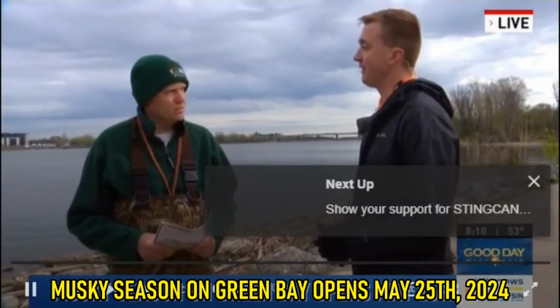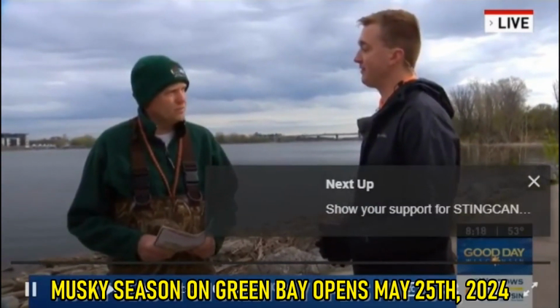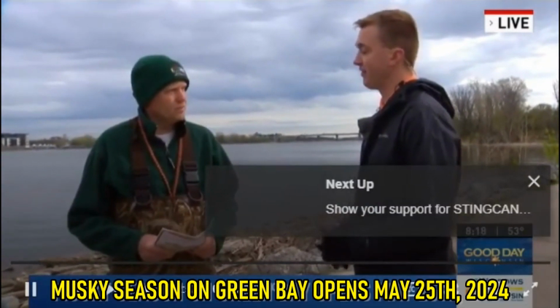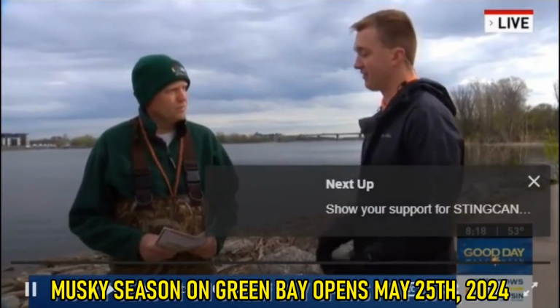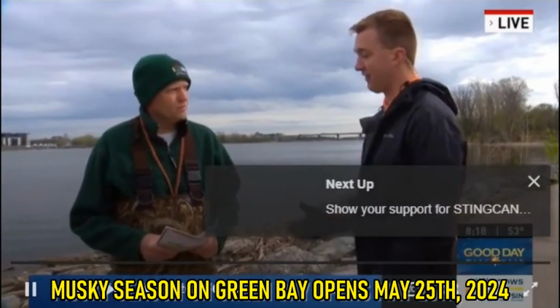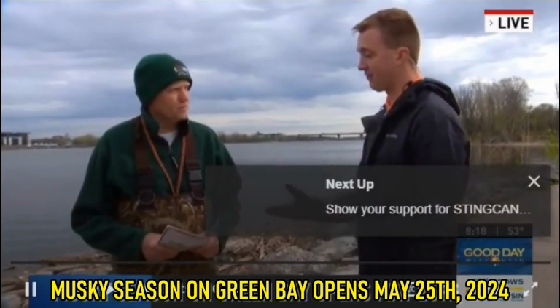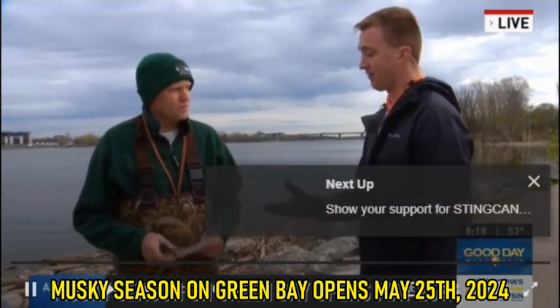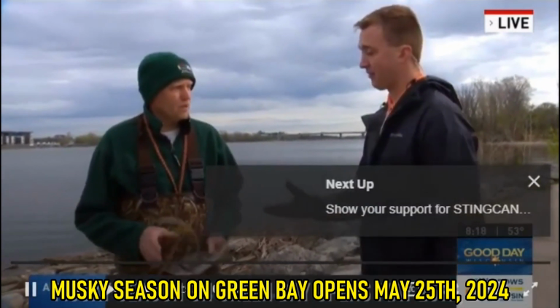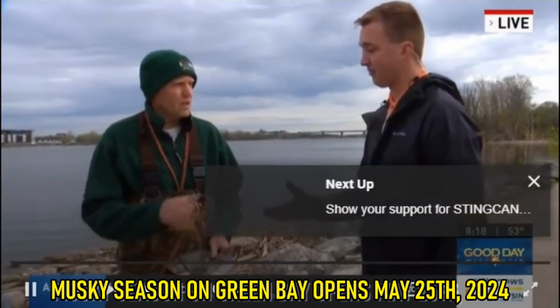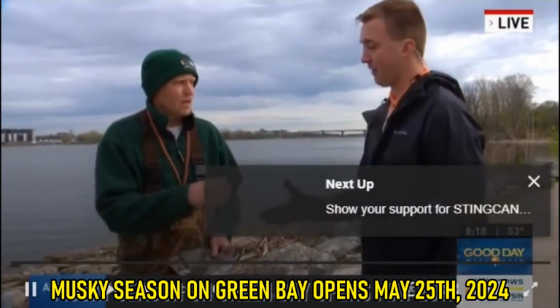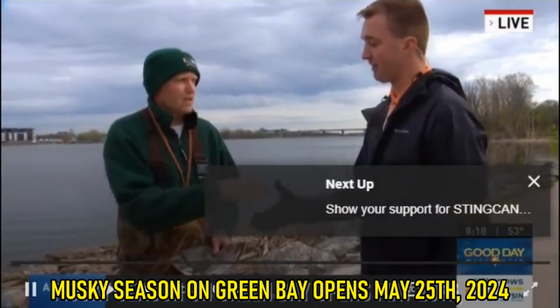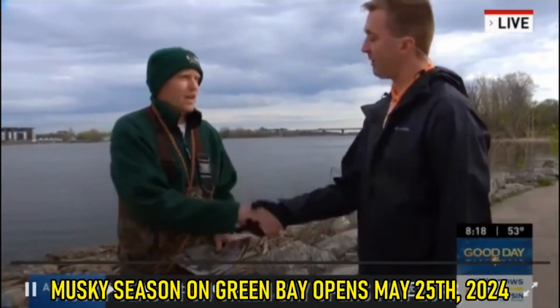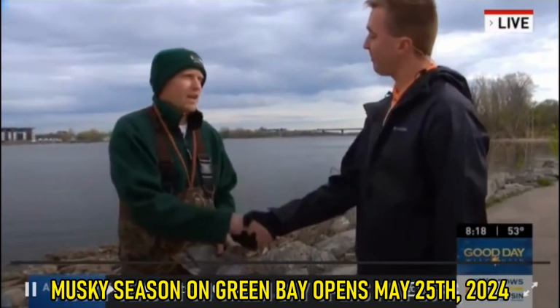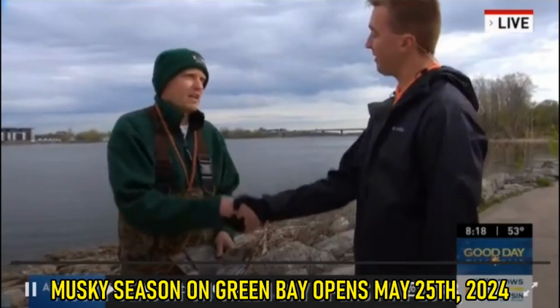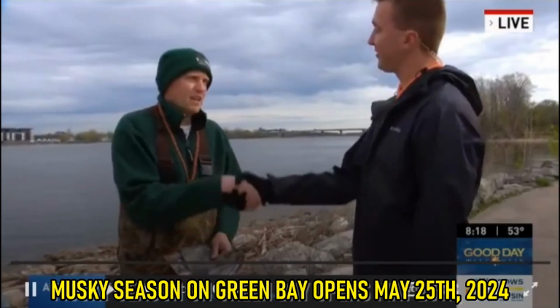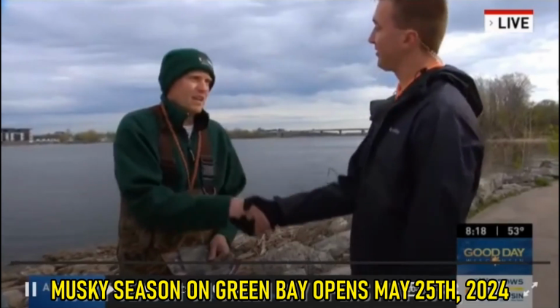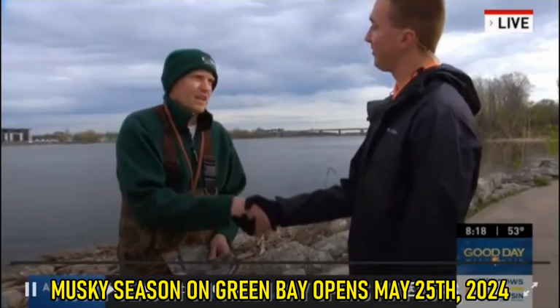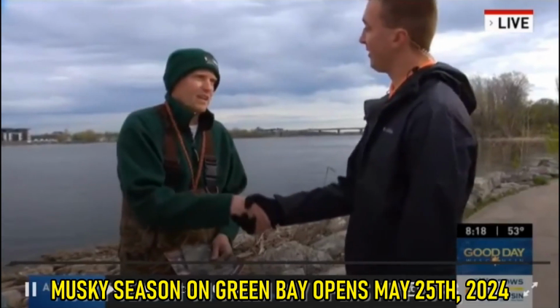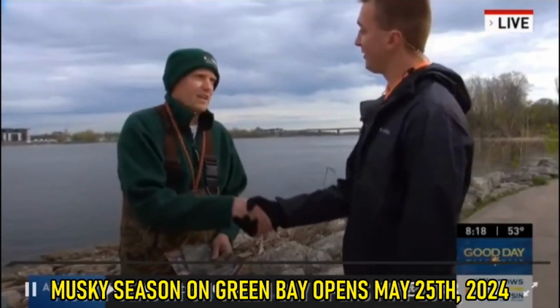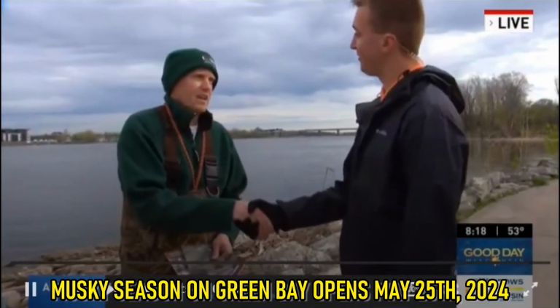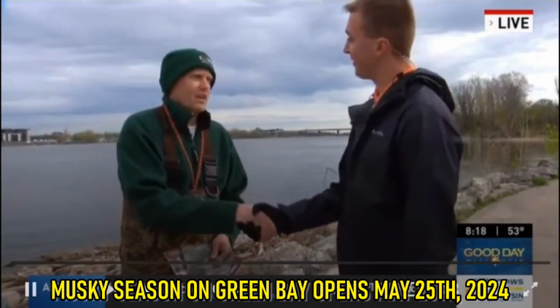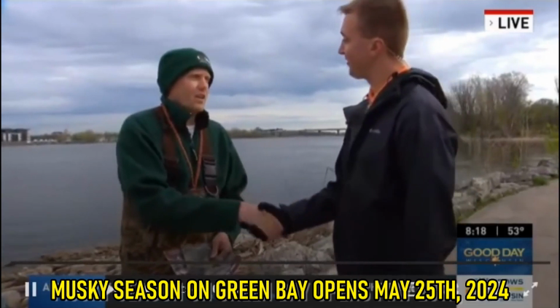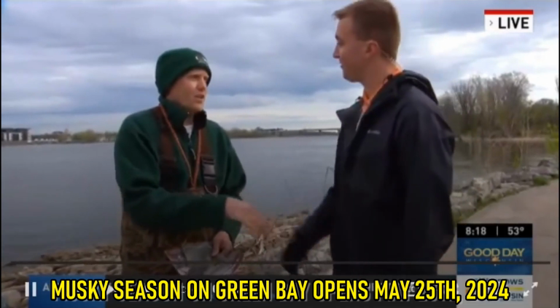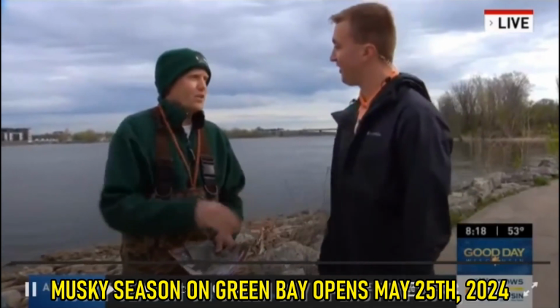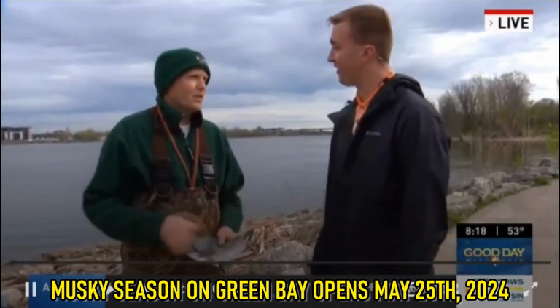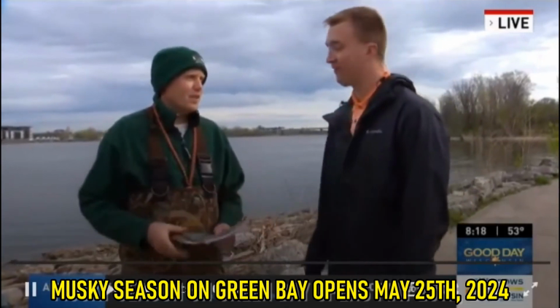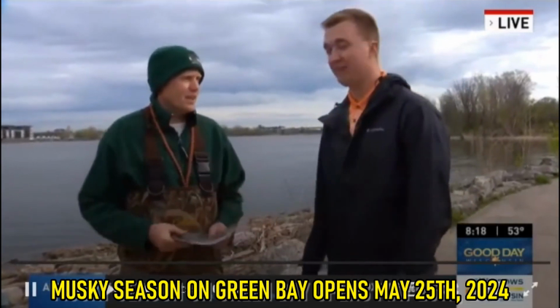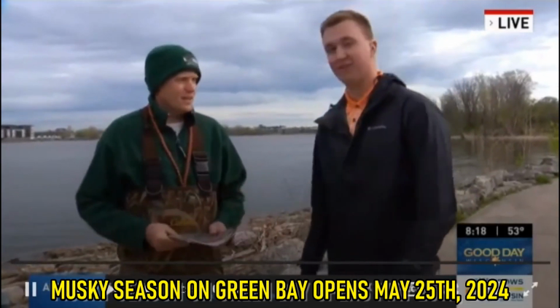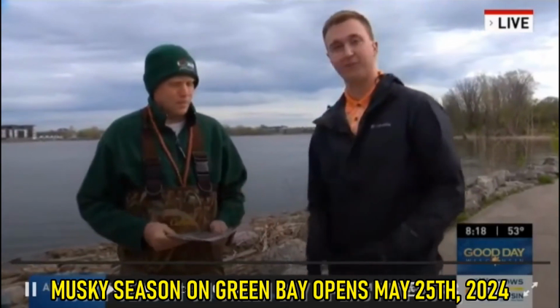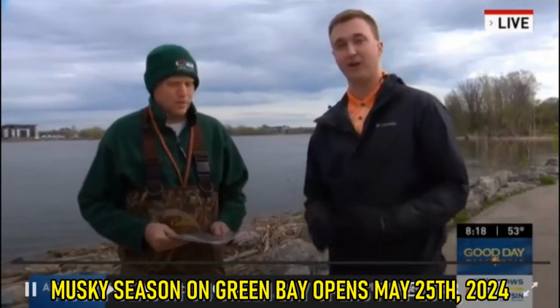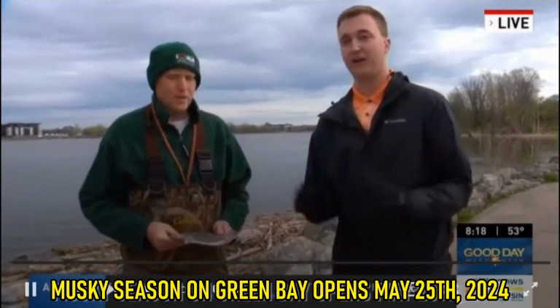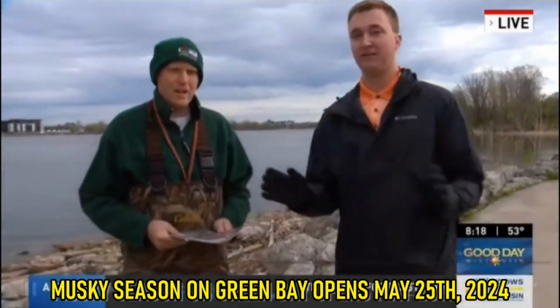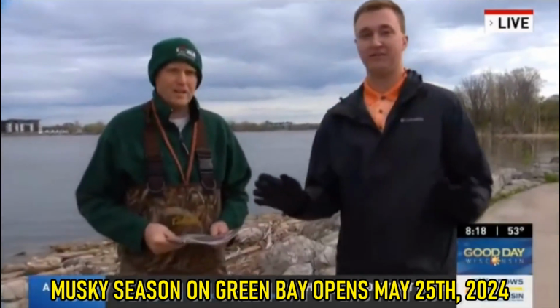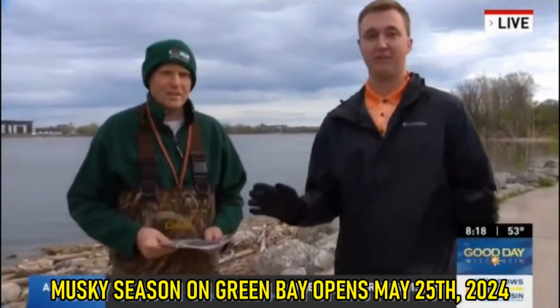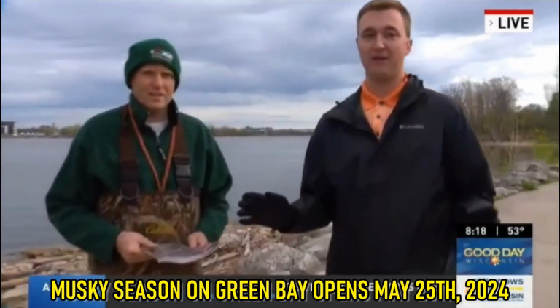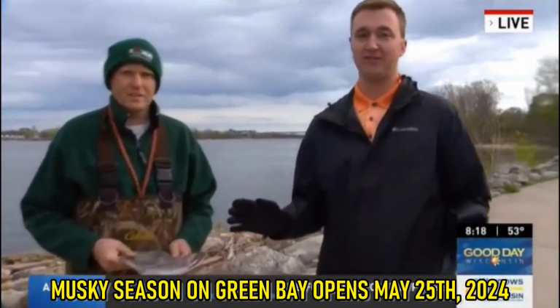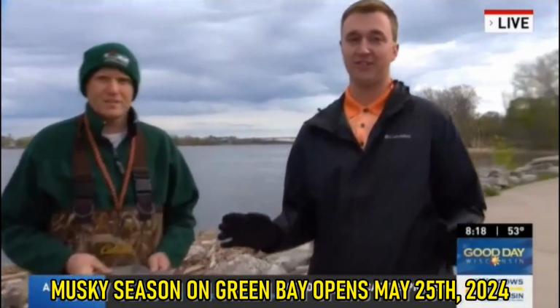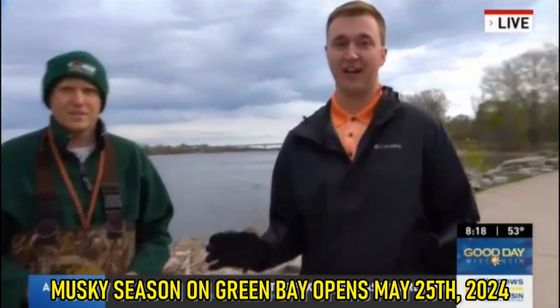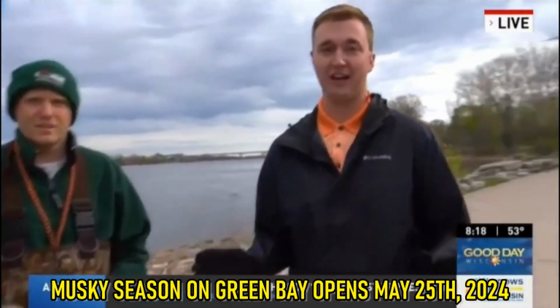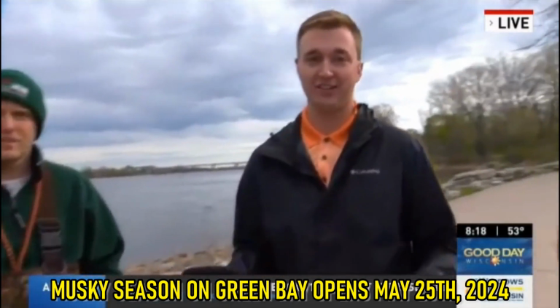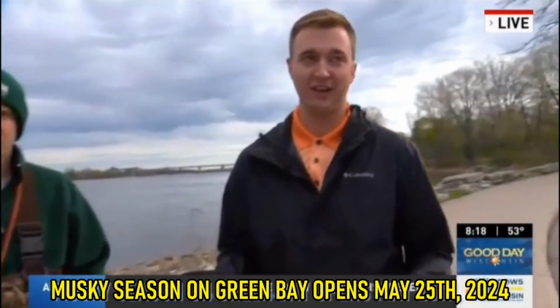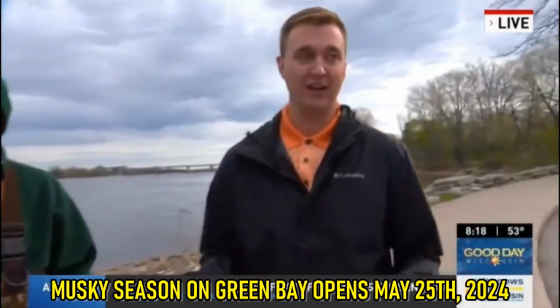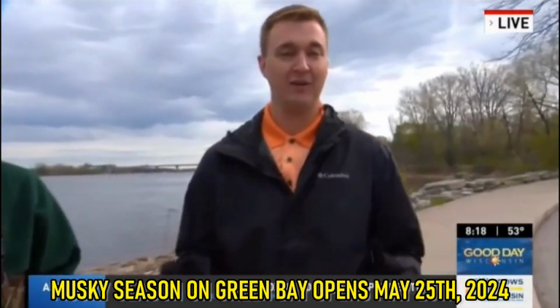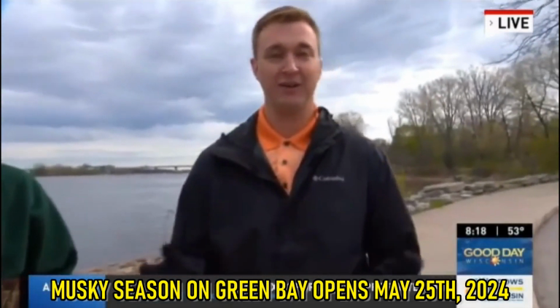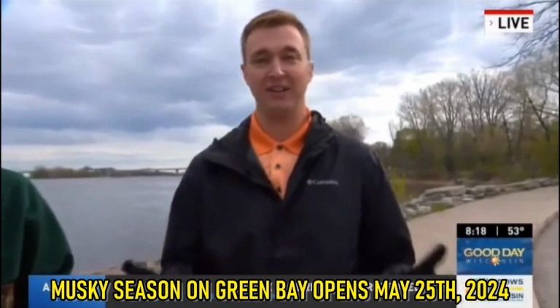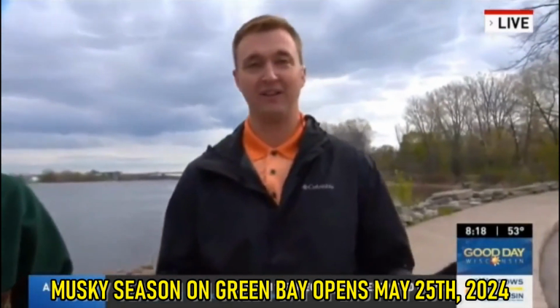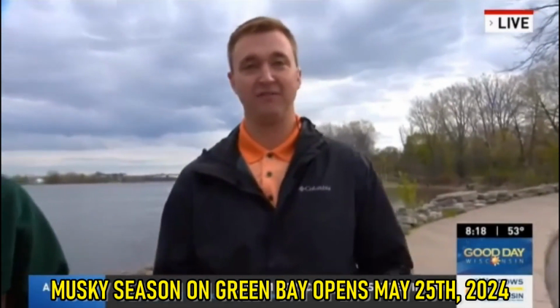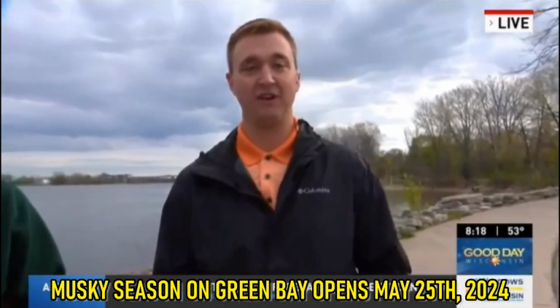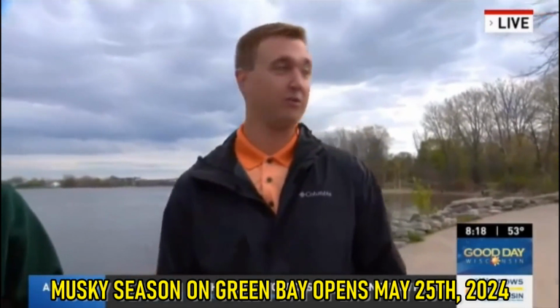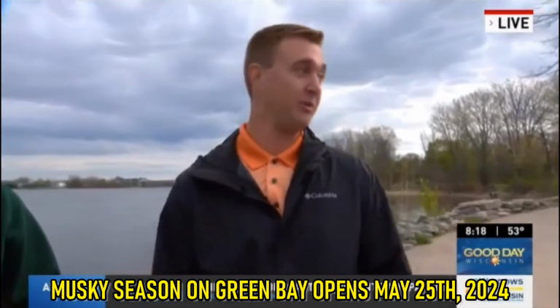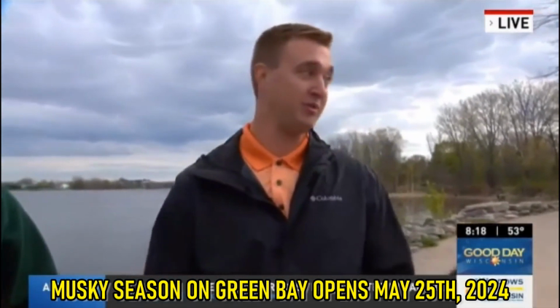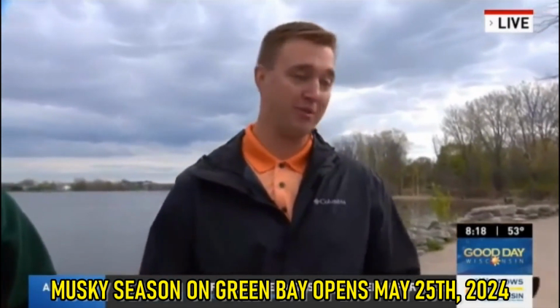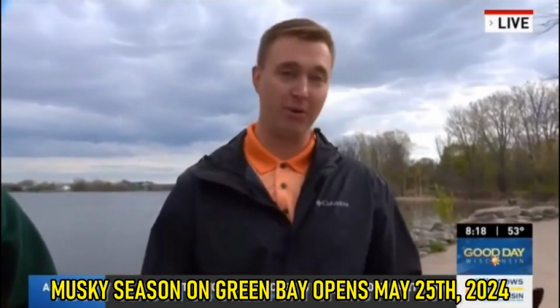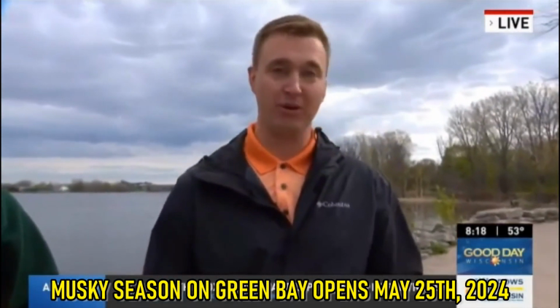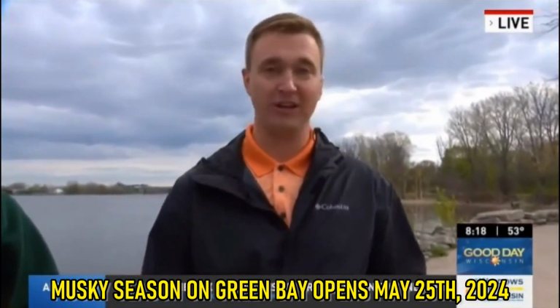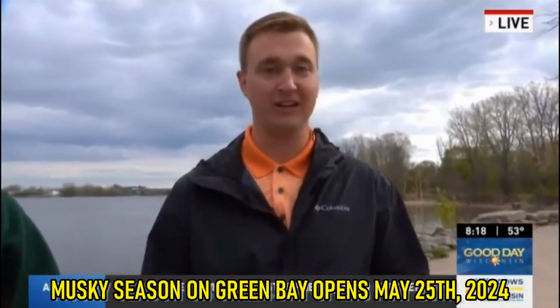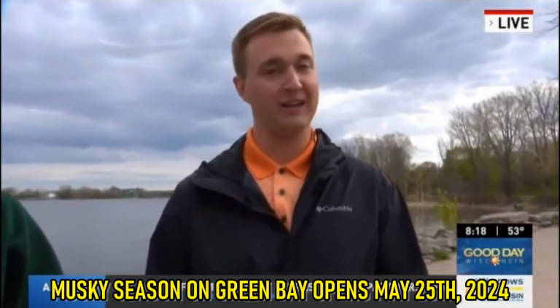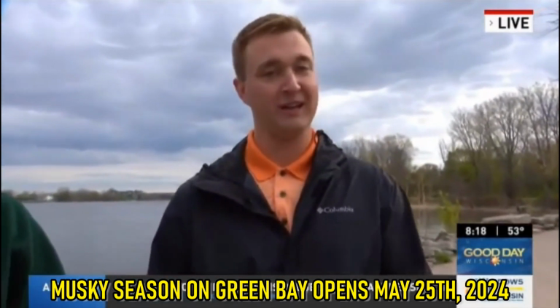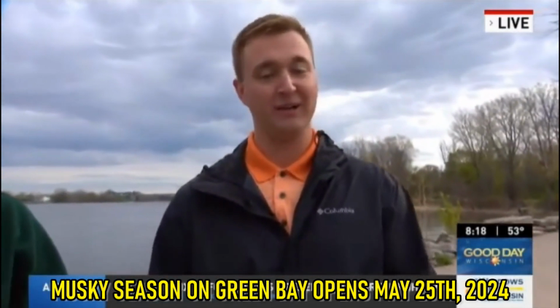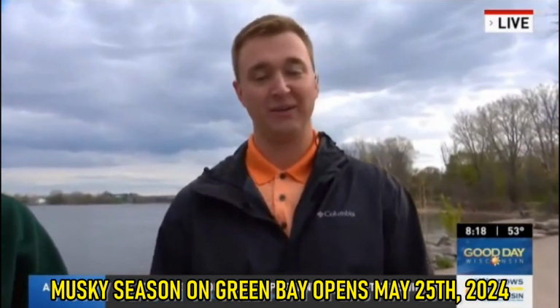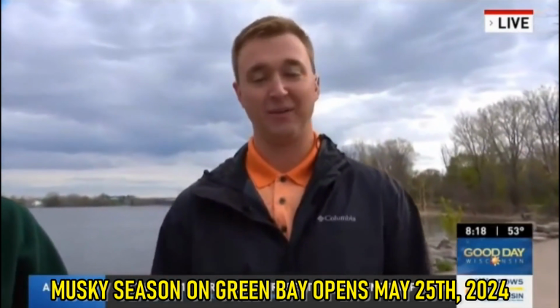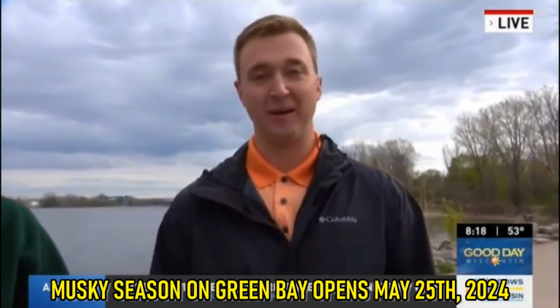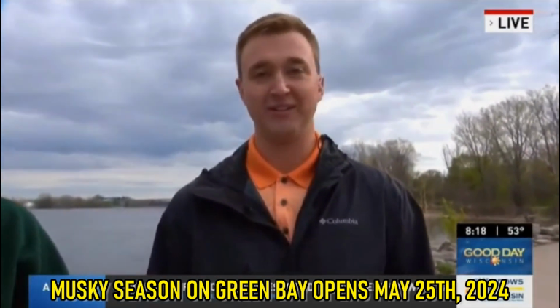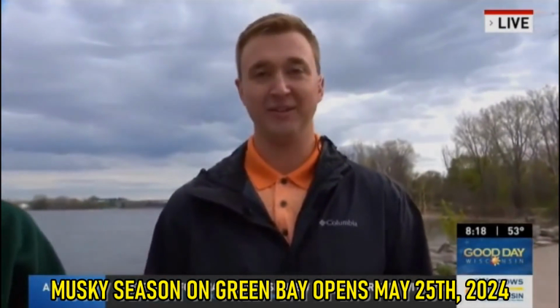Jason, thanks so much for waking up with us this morning. We've had some fun out here — some great information. We had a lot of fun. It's a beautiful morning. We'll go back to you.